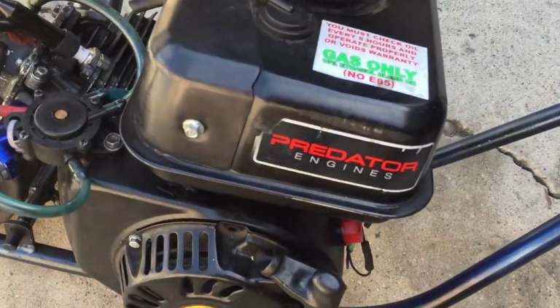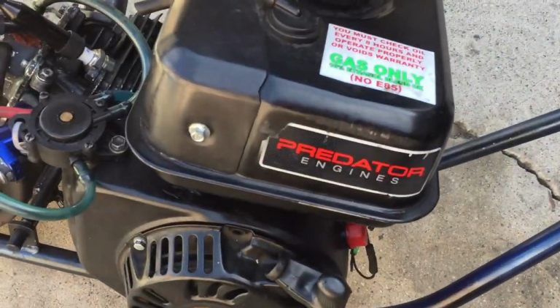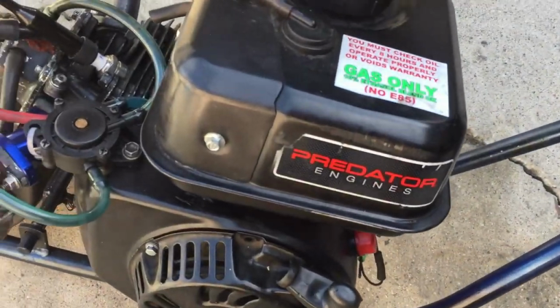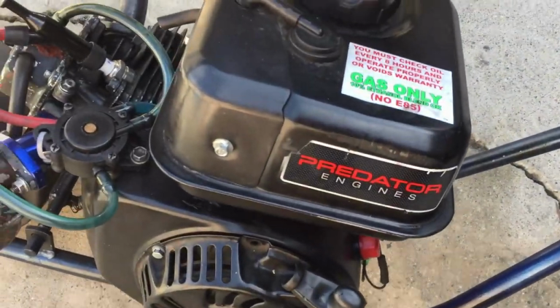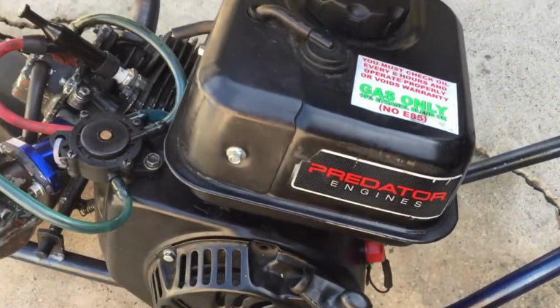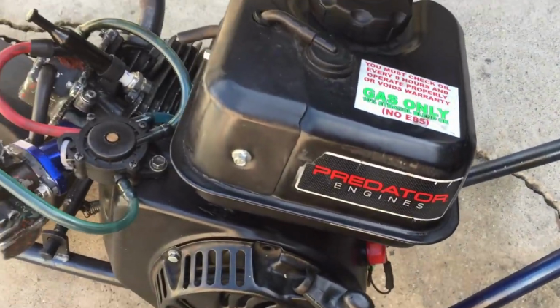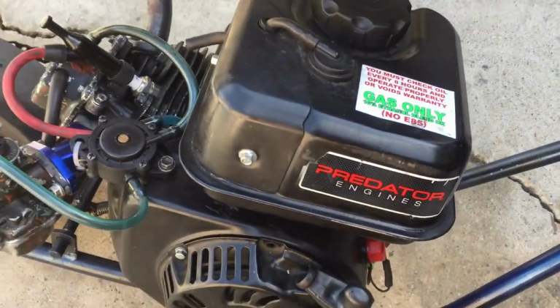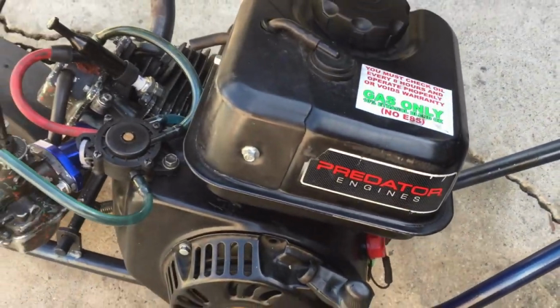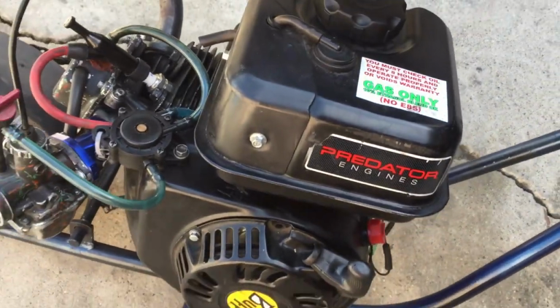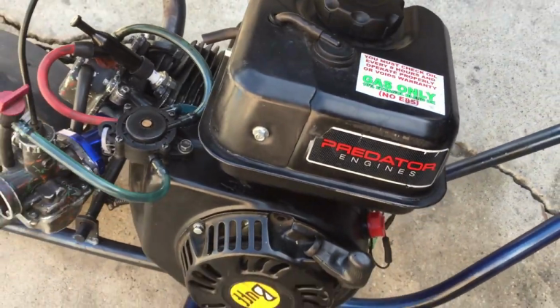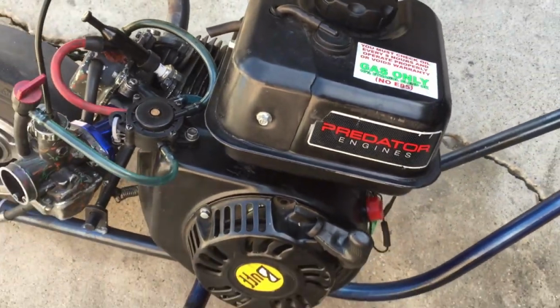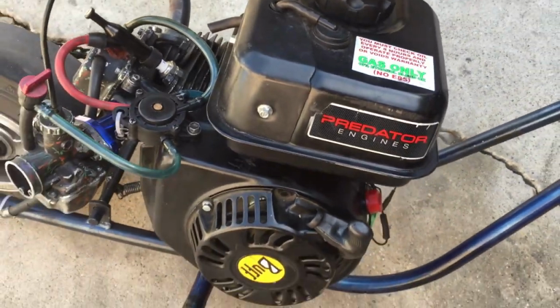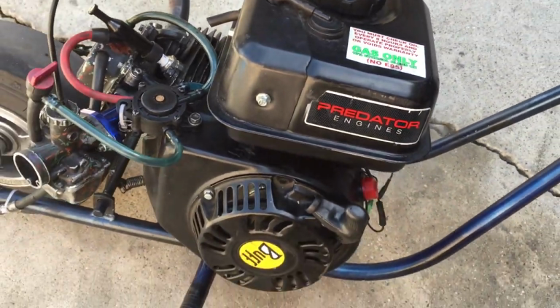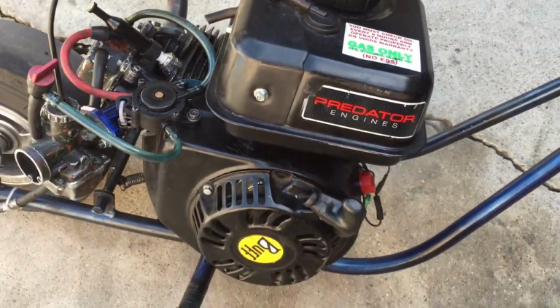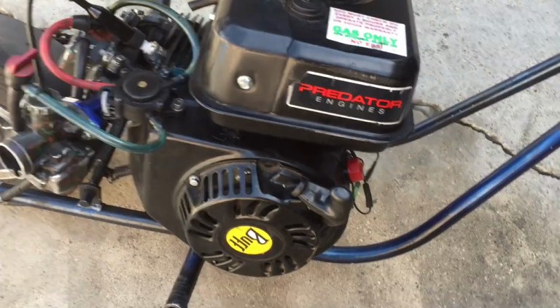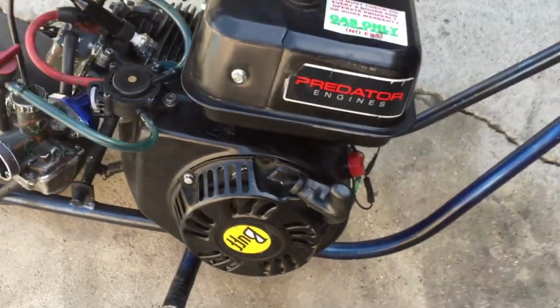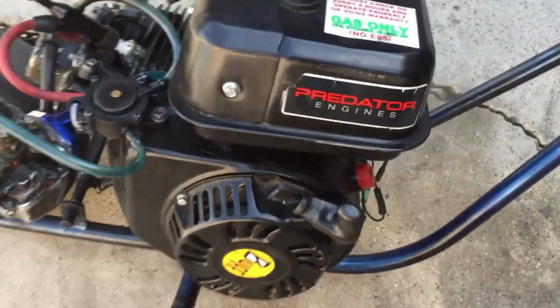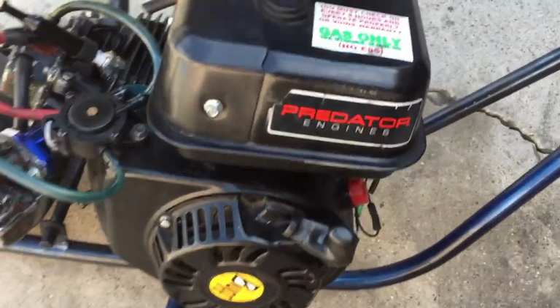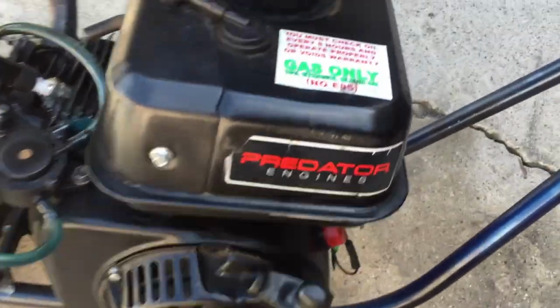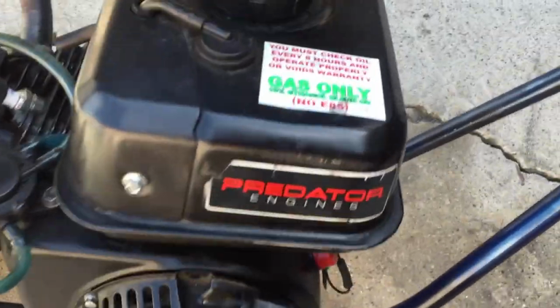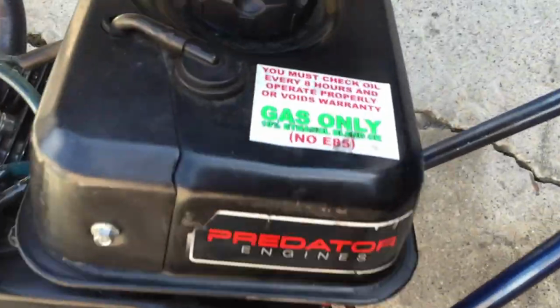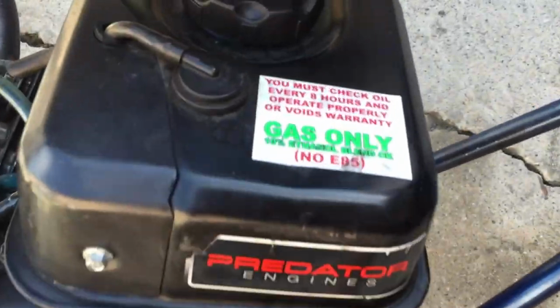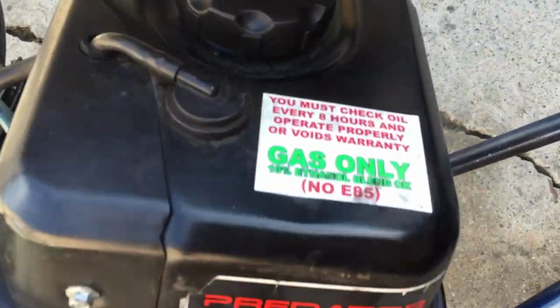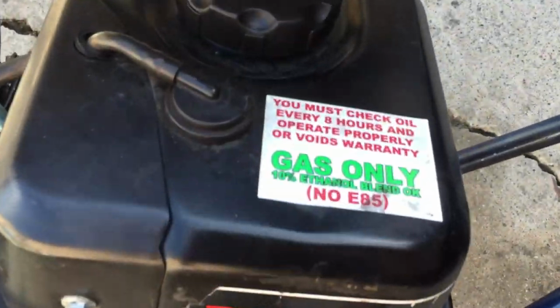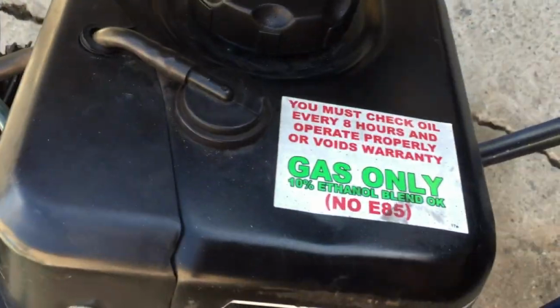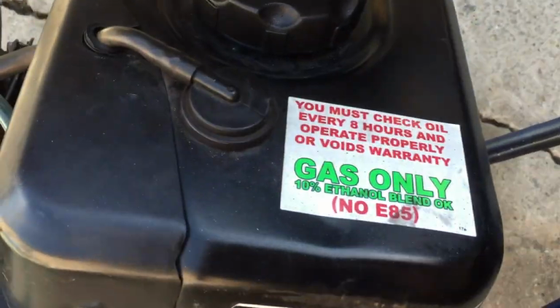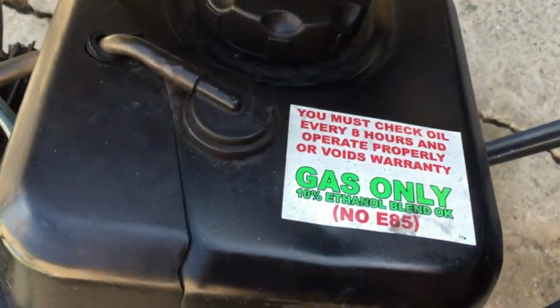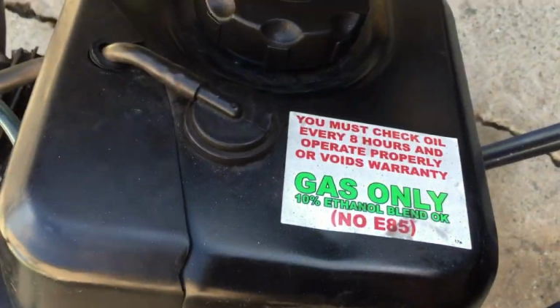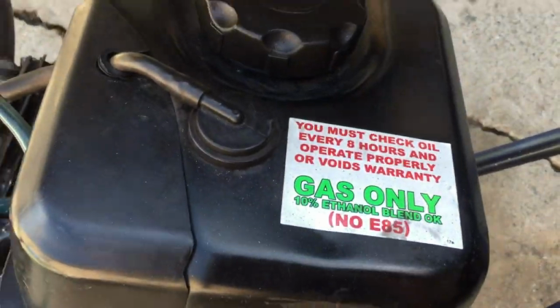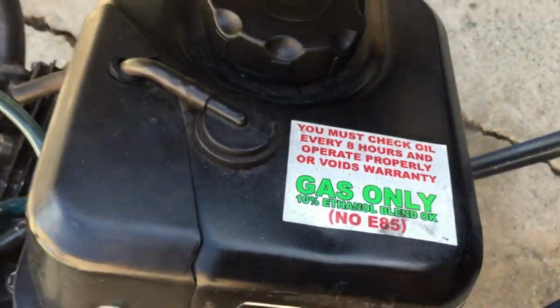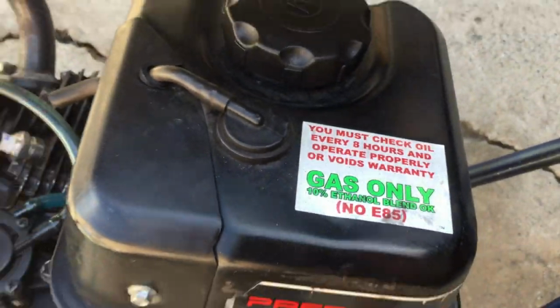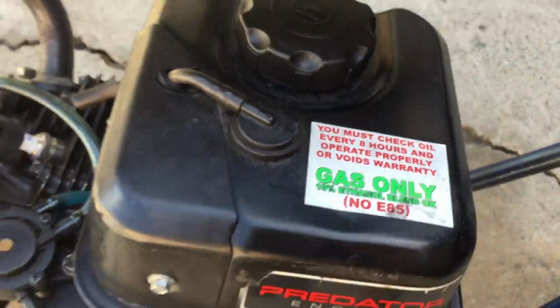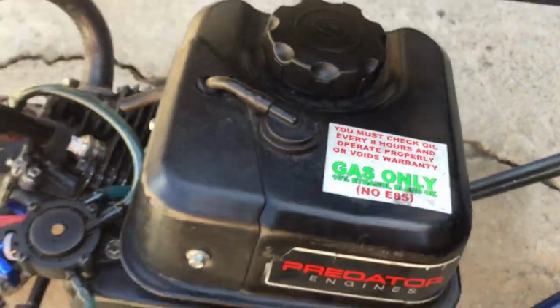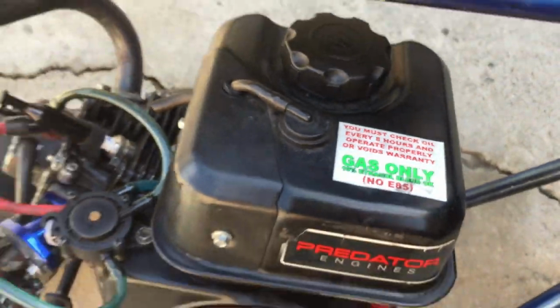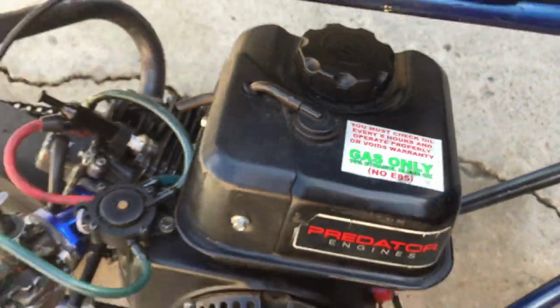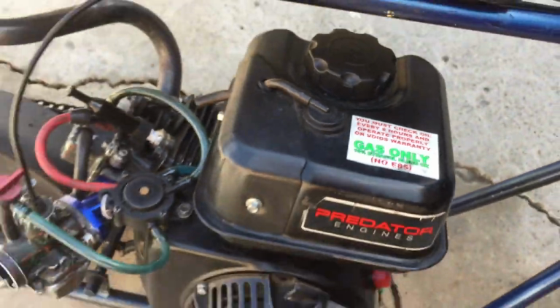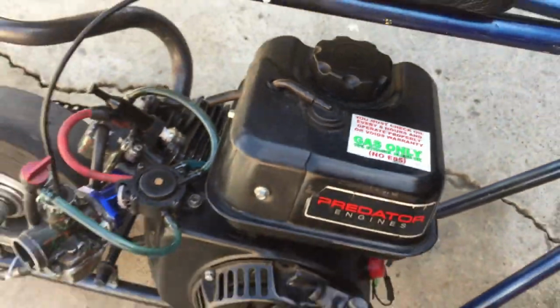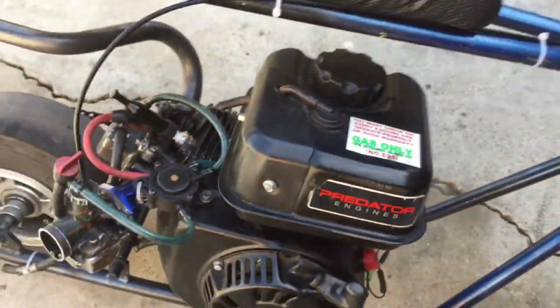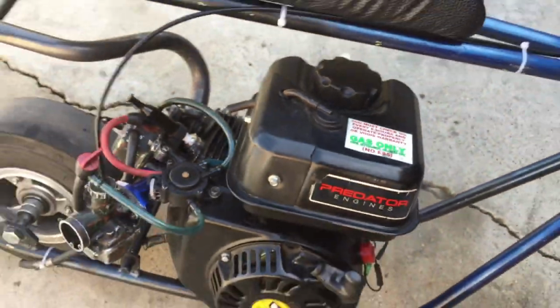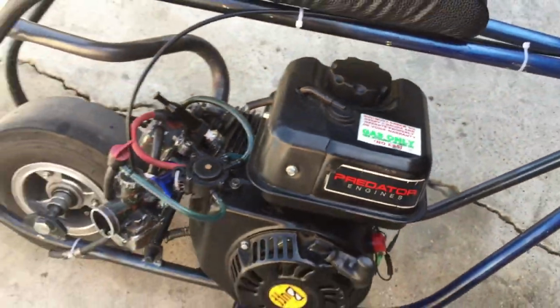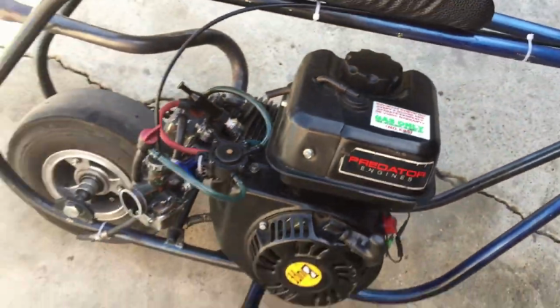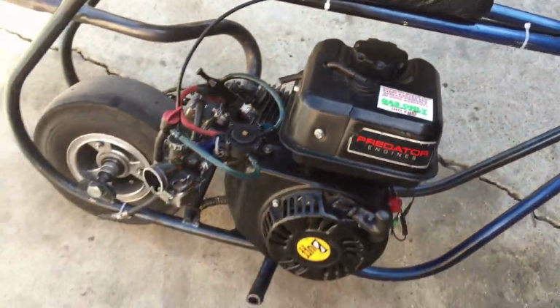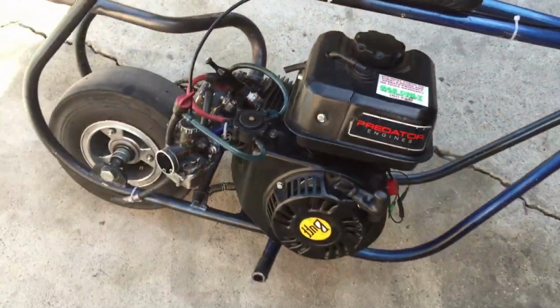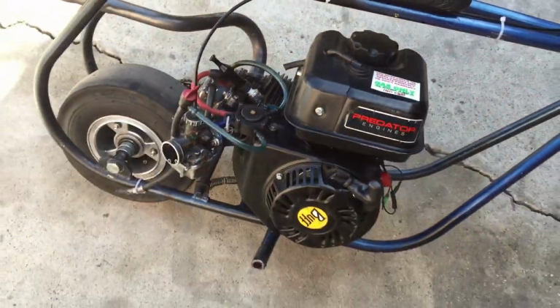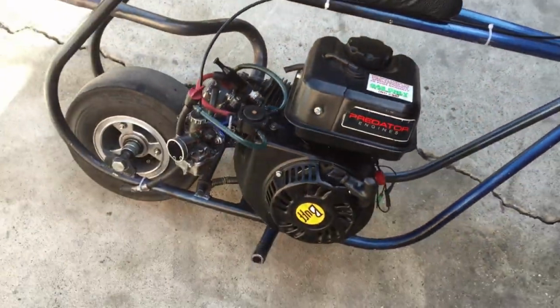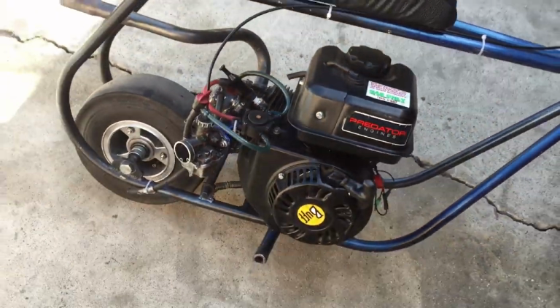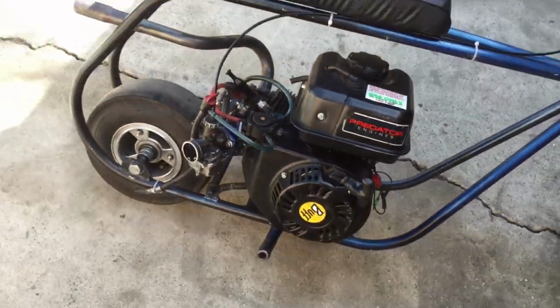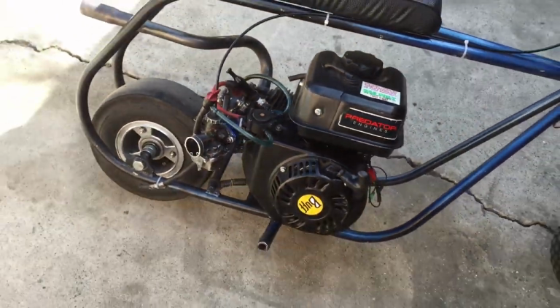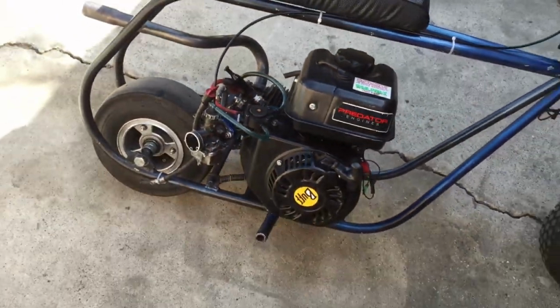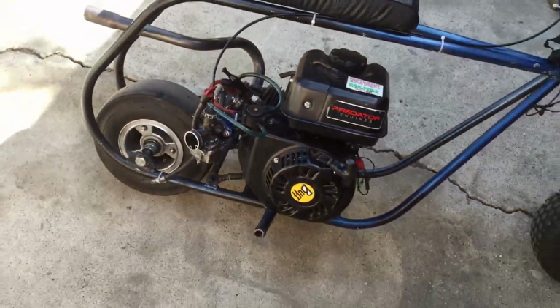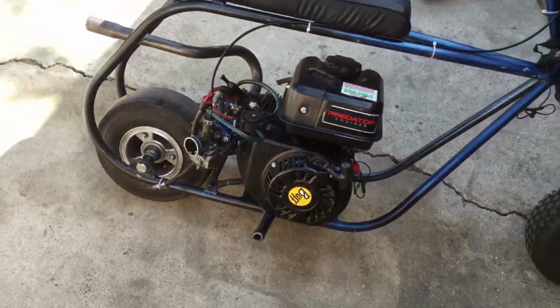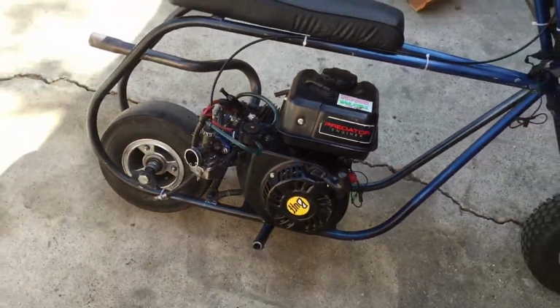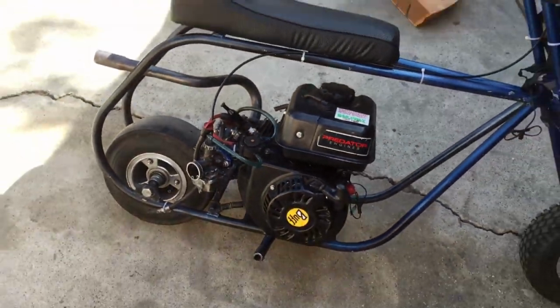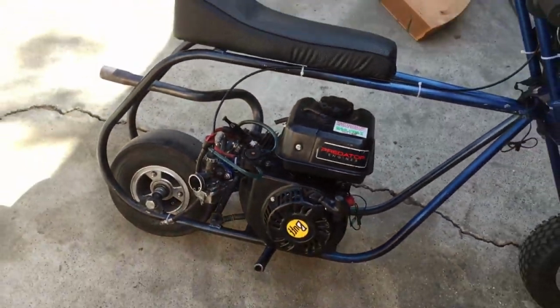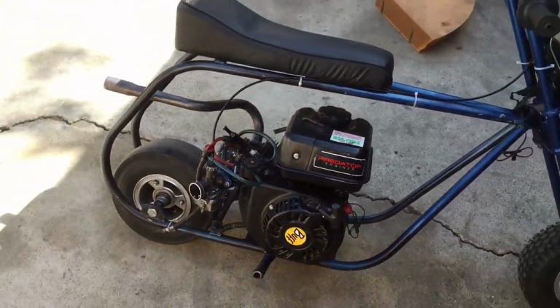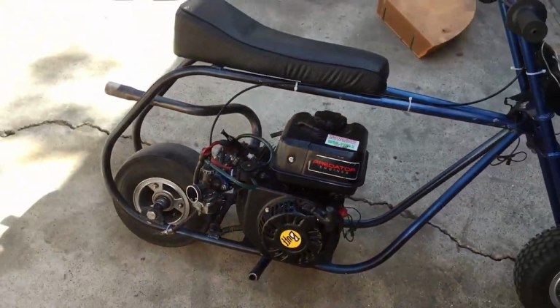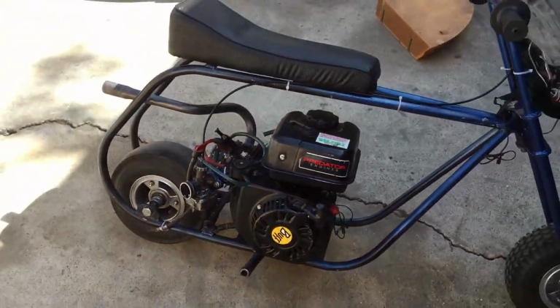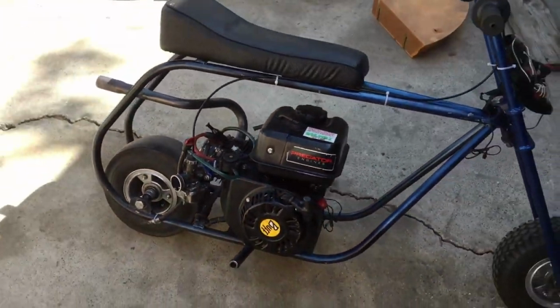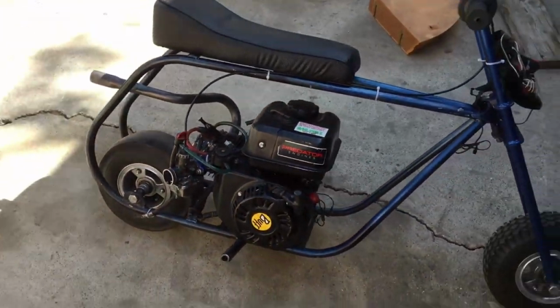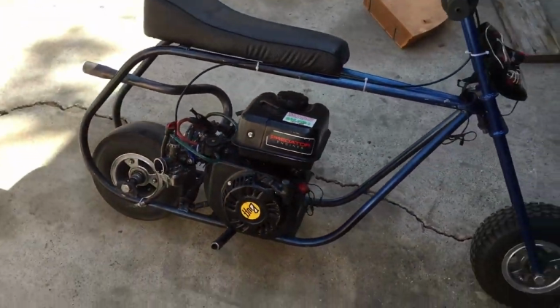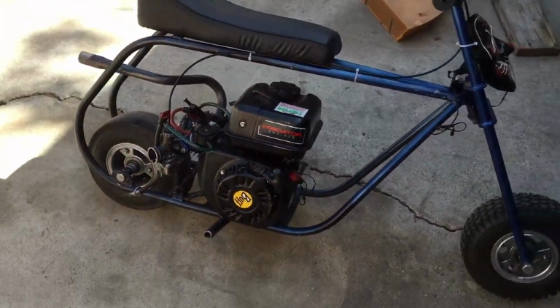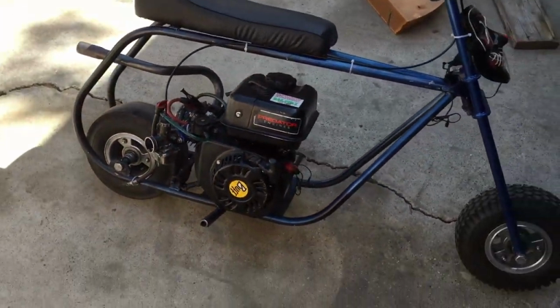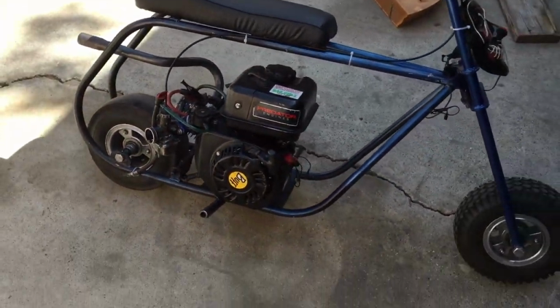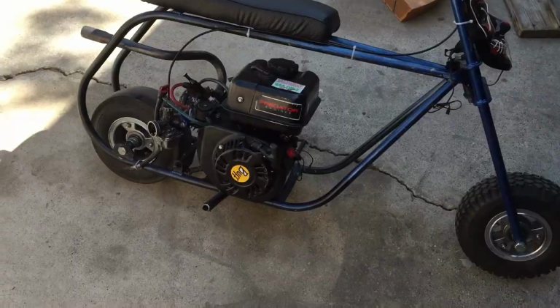It's a Predator 212. I run 83 octane gas. I see y'all putting race gas in your bikes, but hey — peace out.